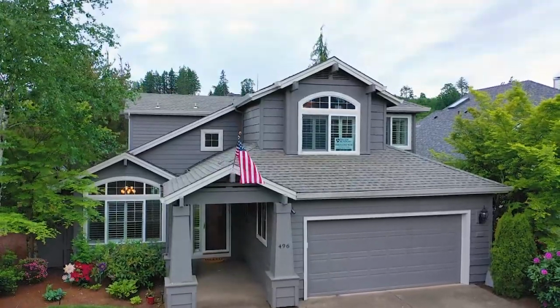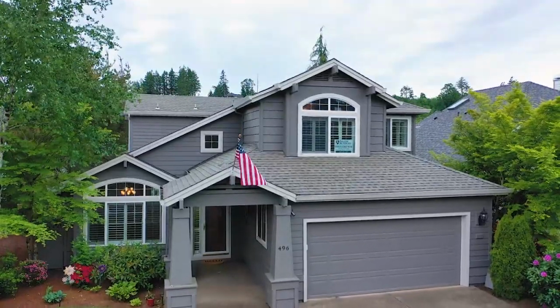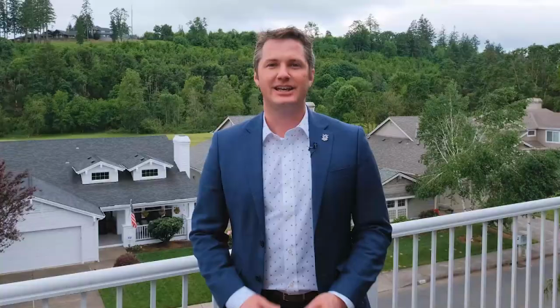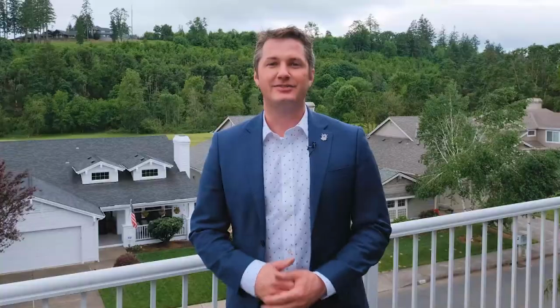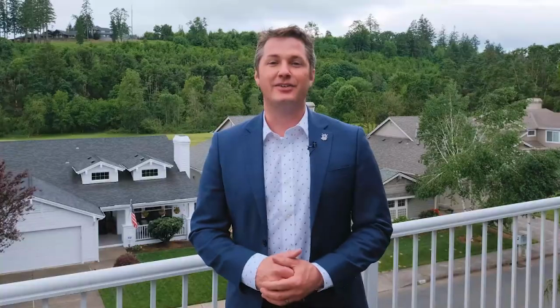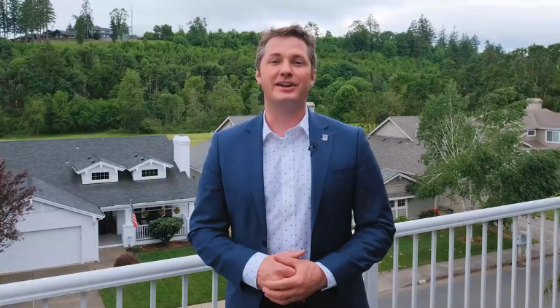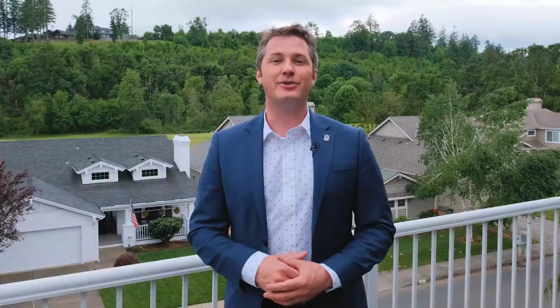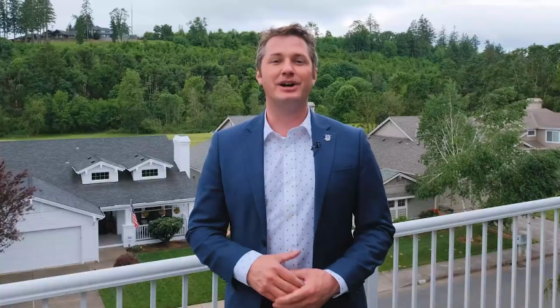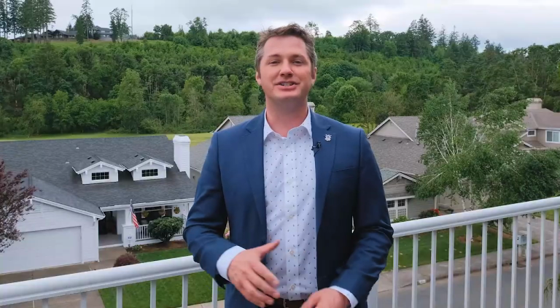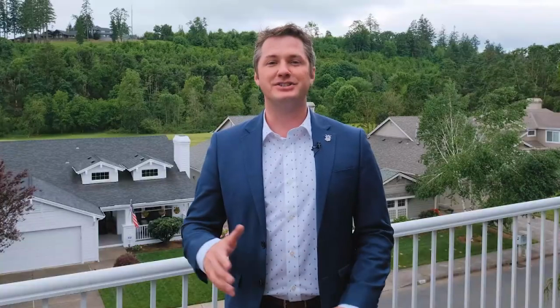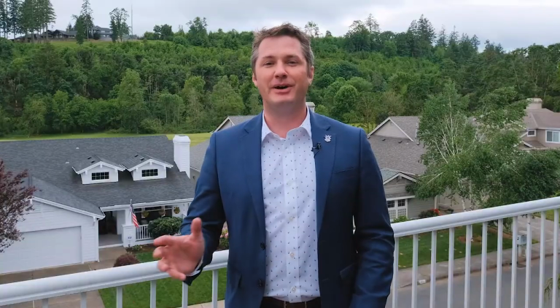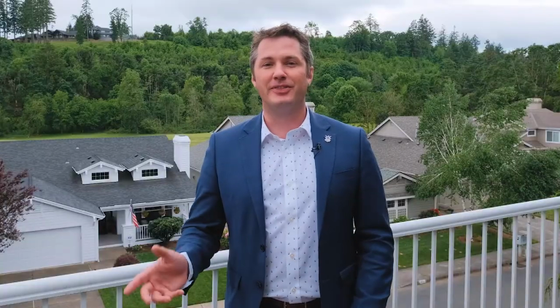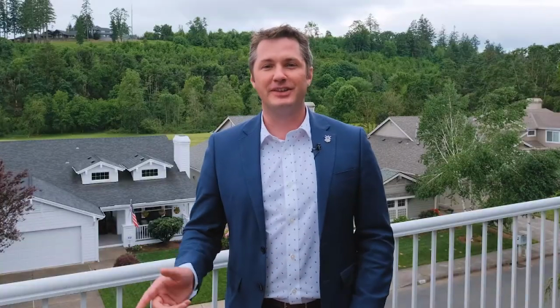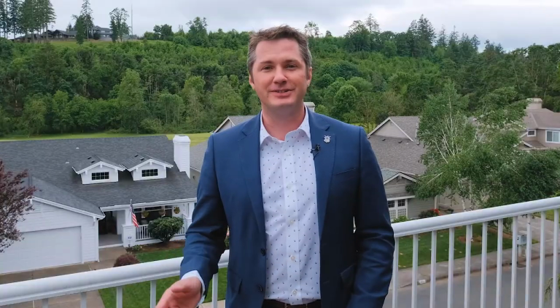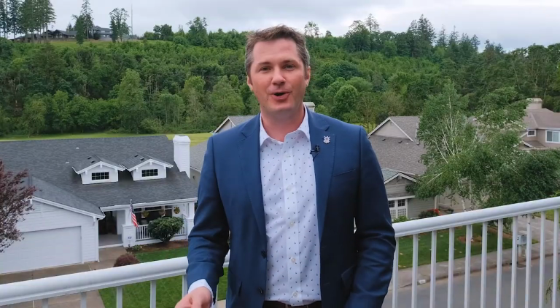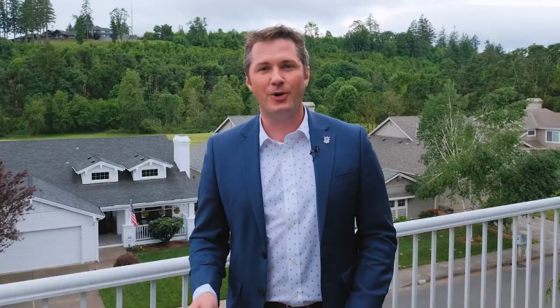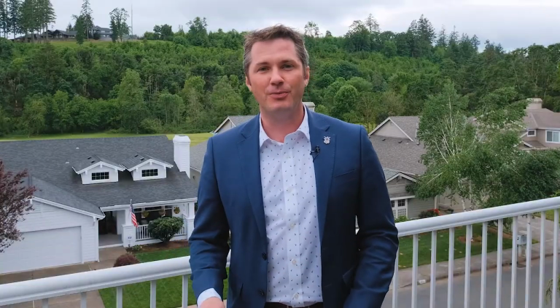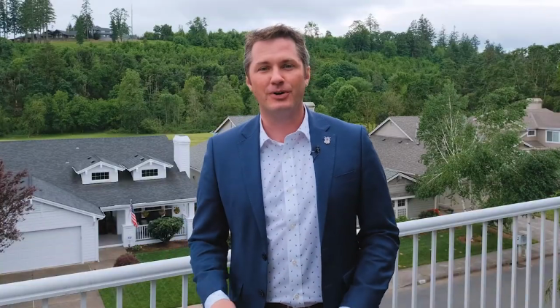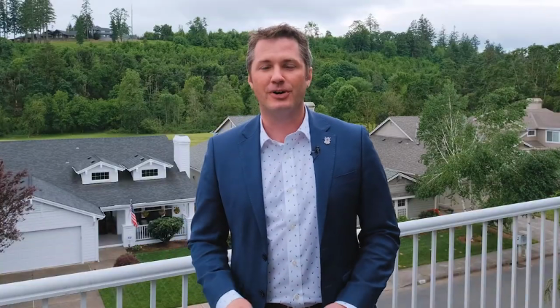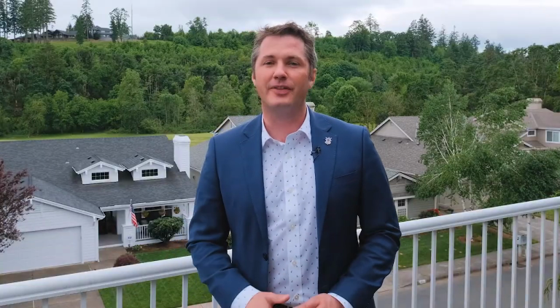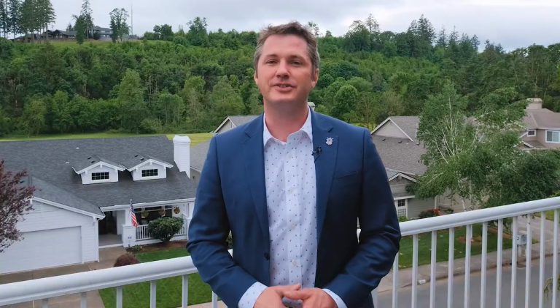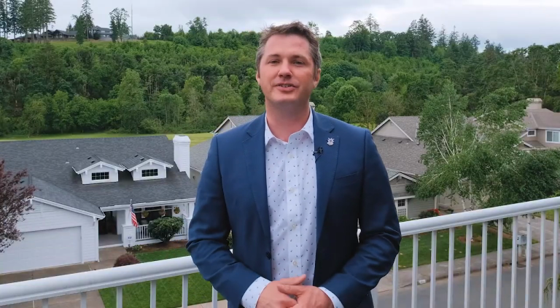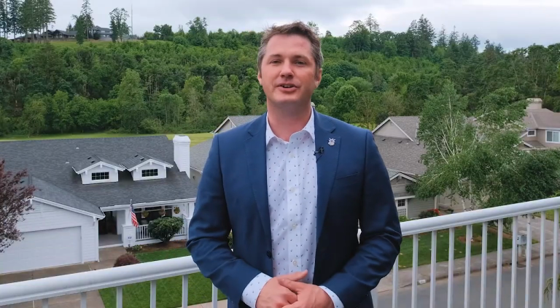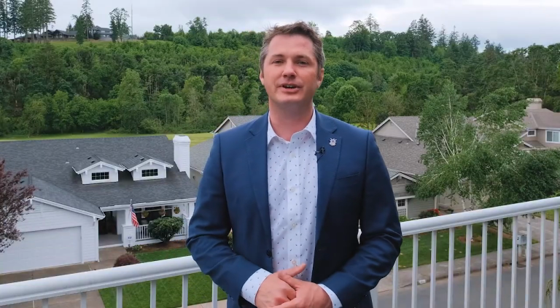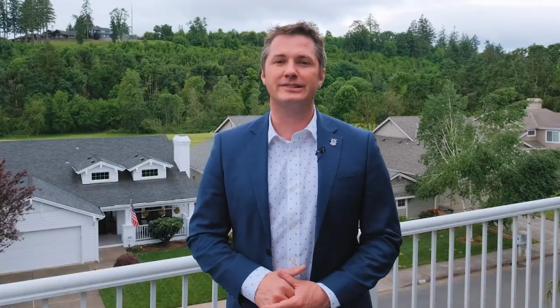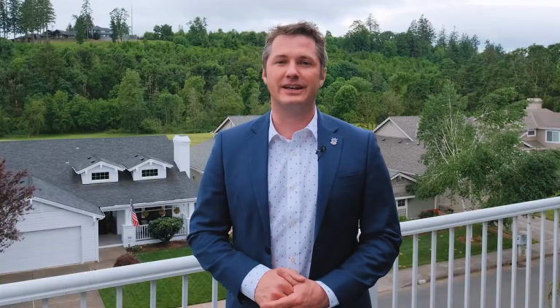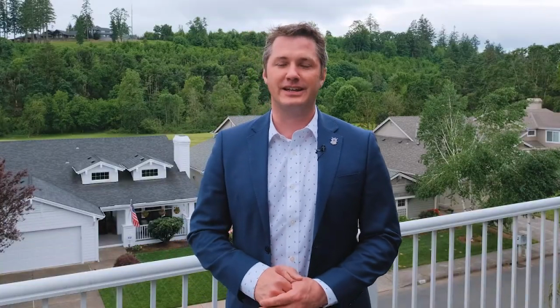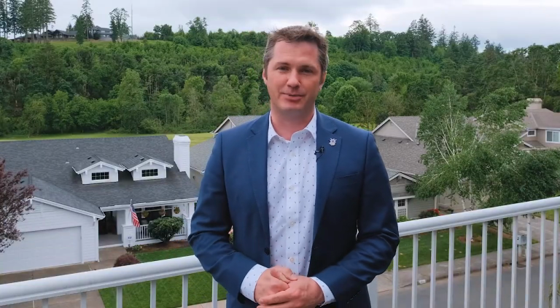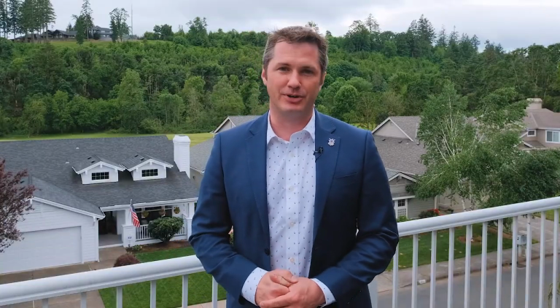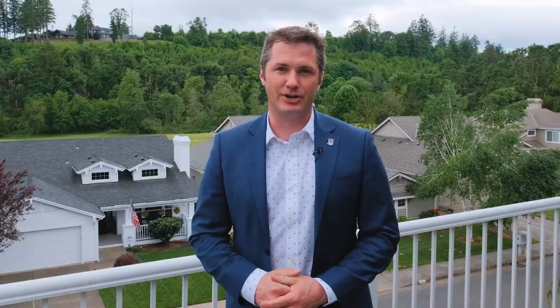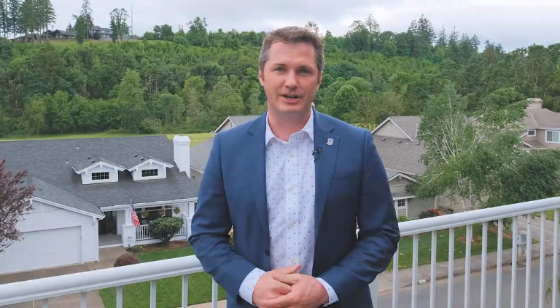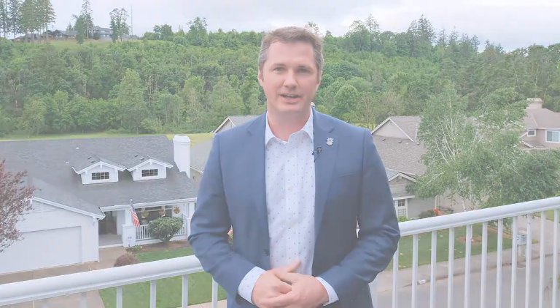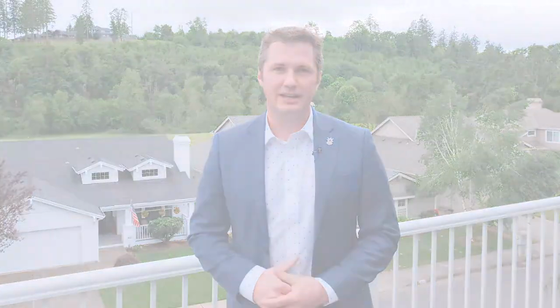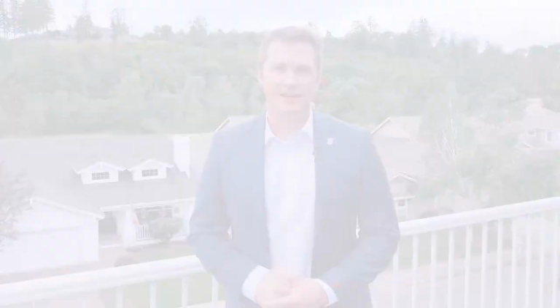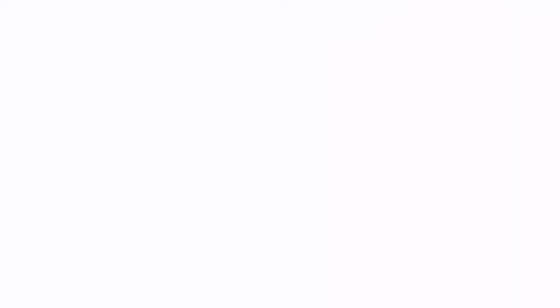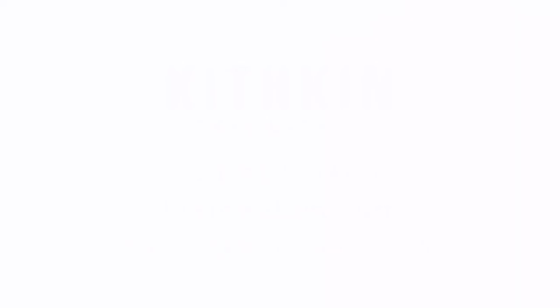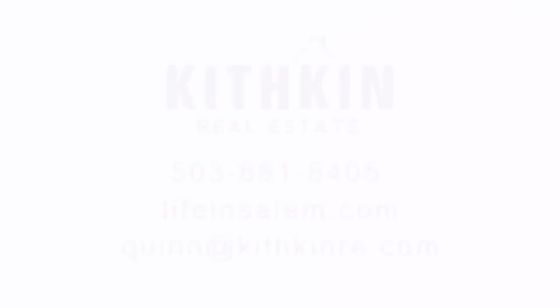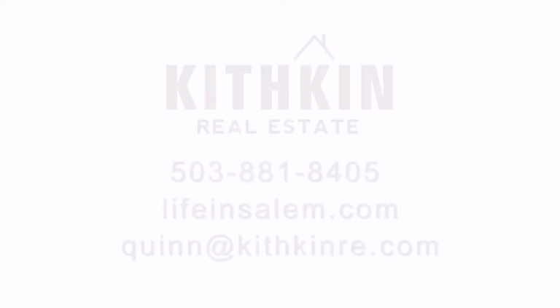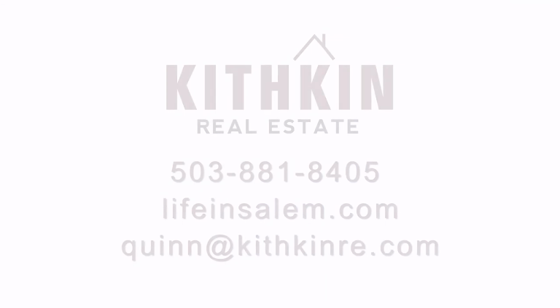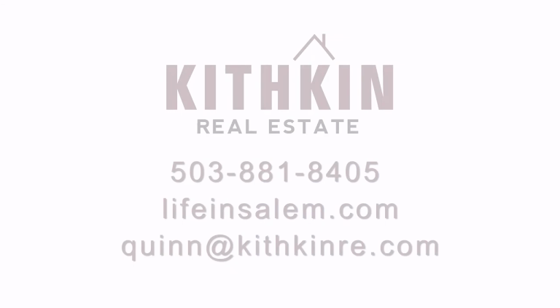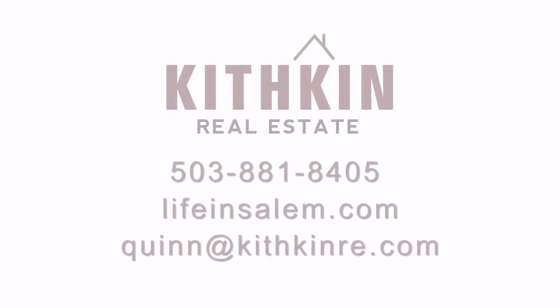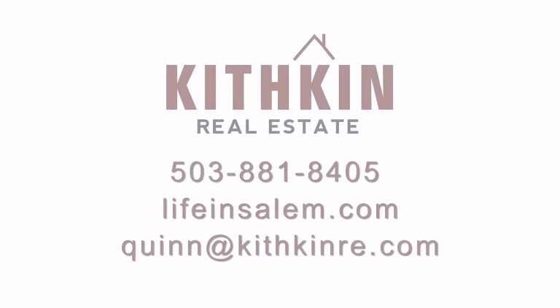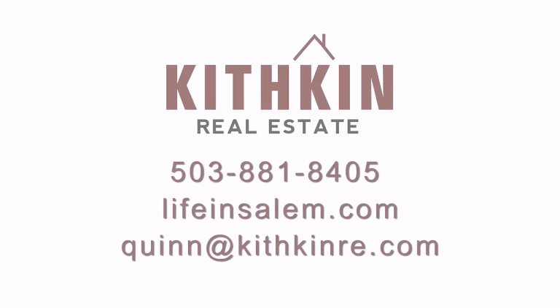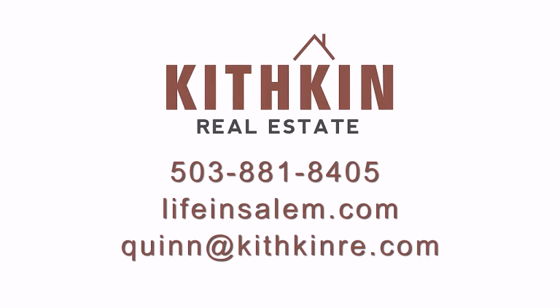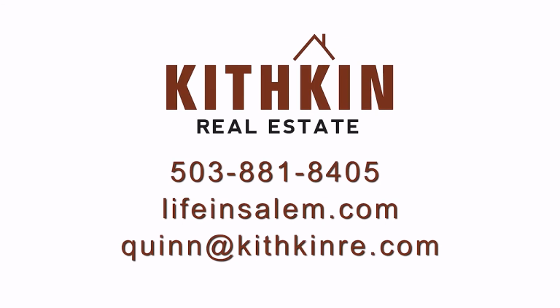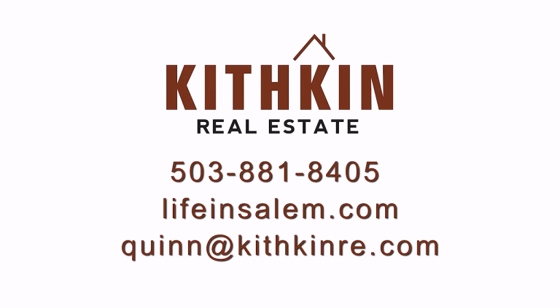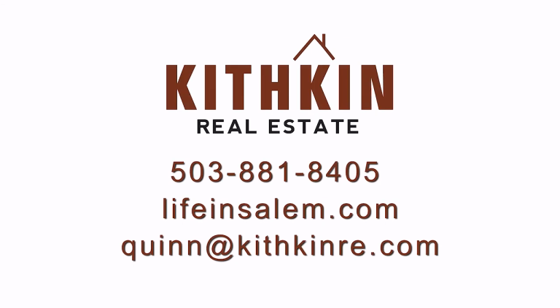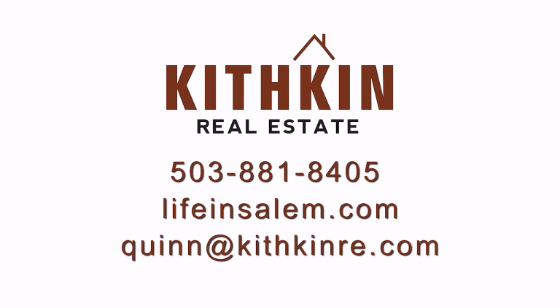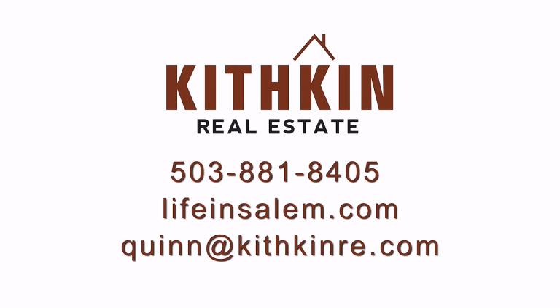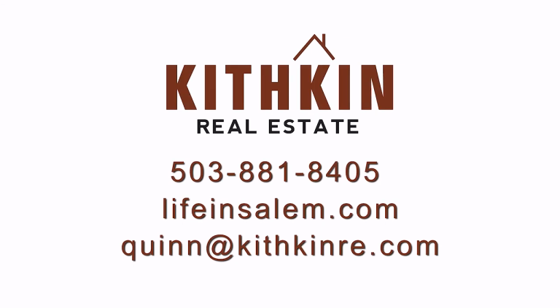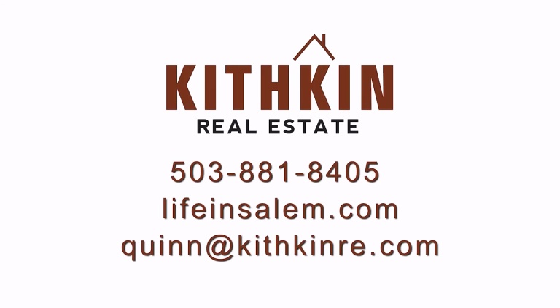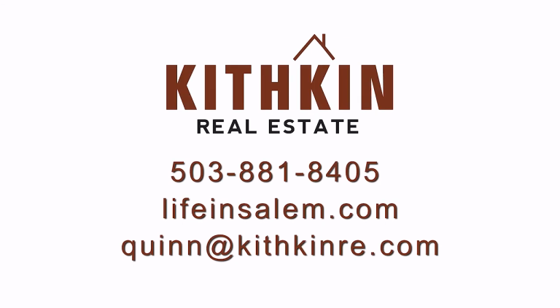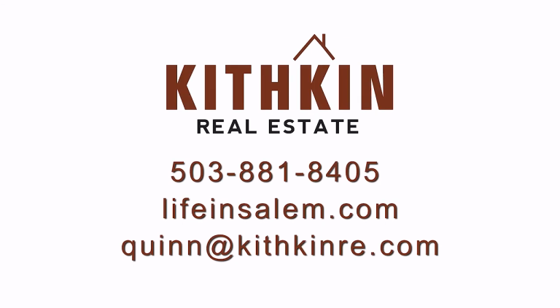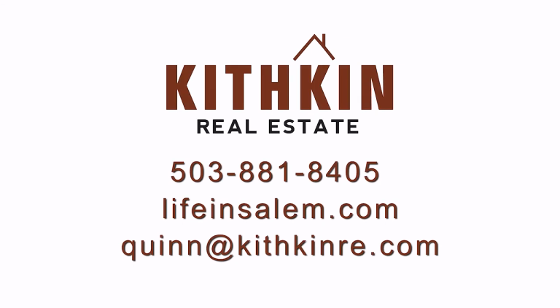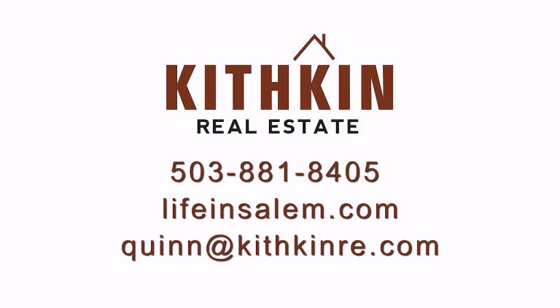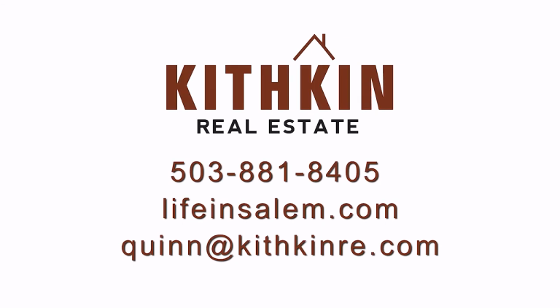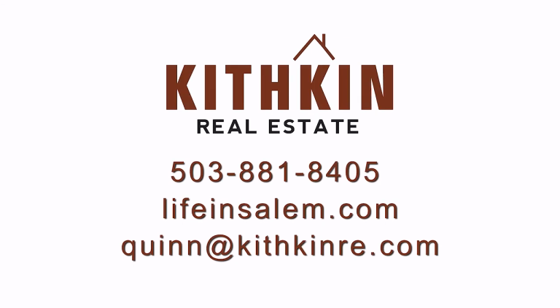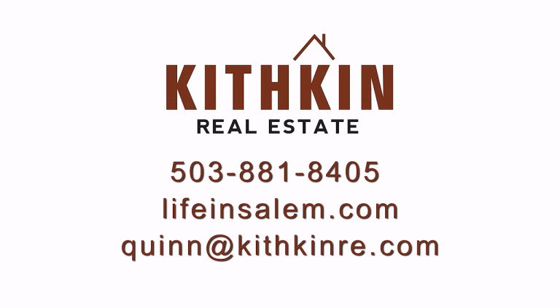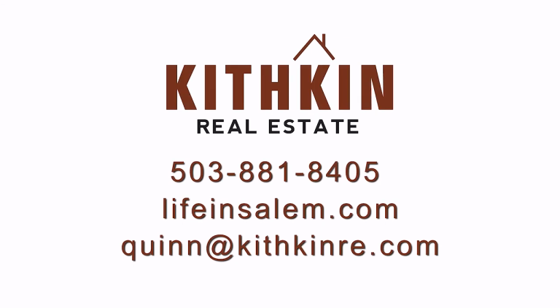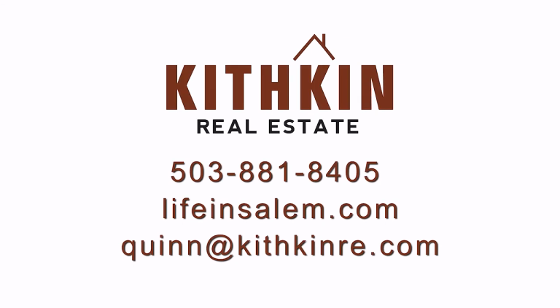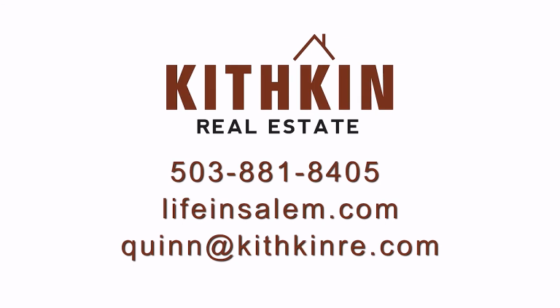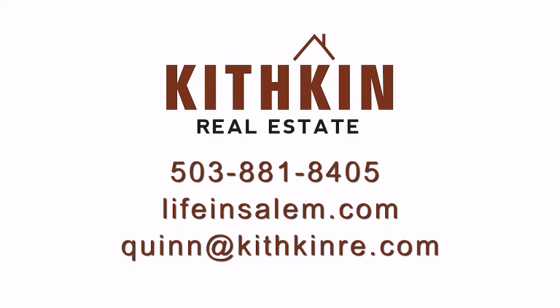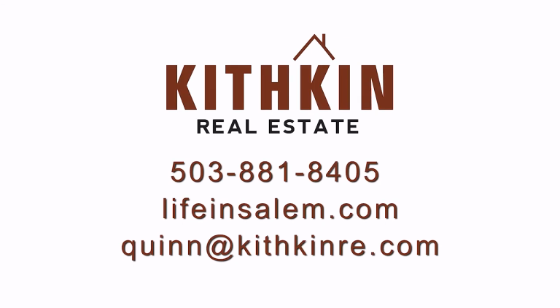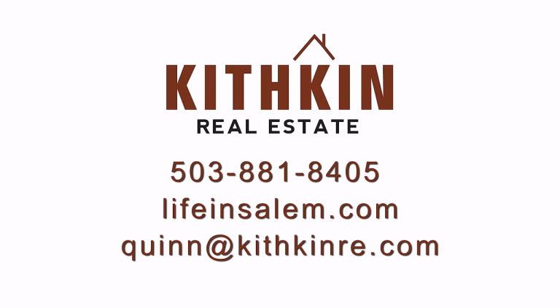If you have any questions about this home or others in the Creekside neighborhood, you can always contact me with the information on your screen or on Facebook.